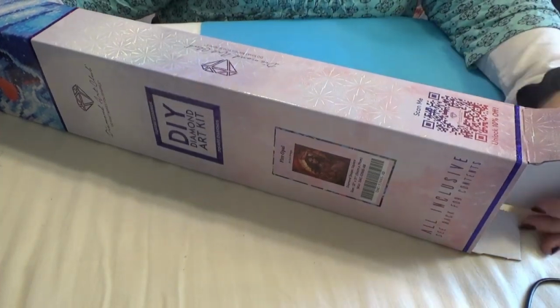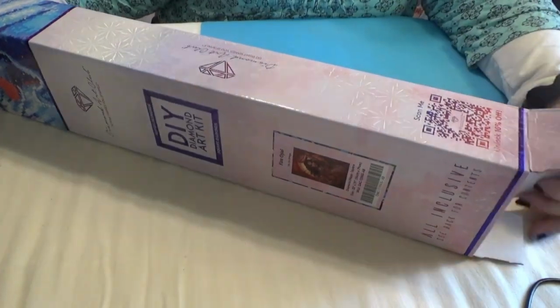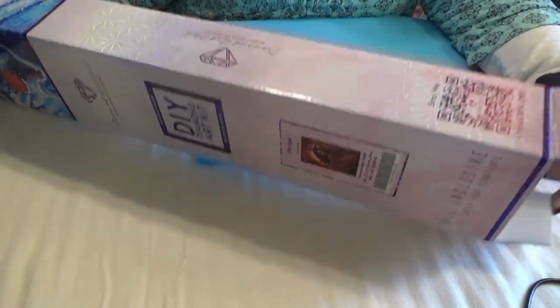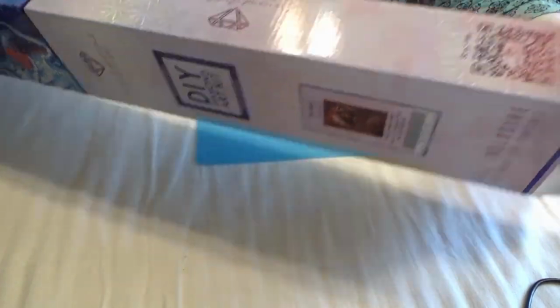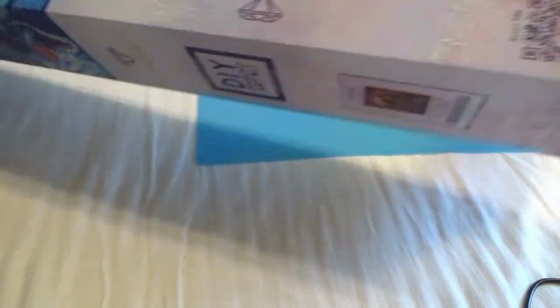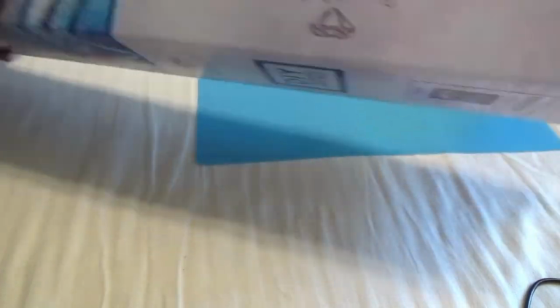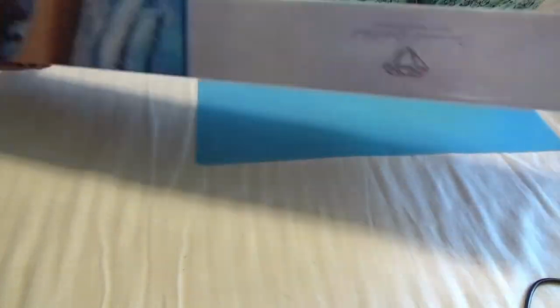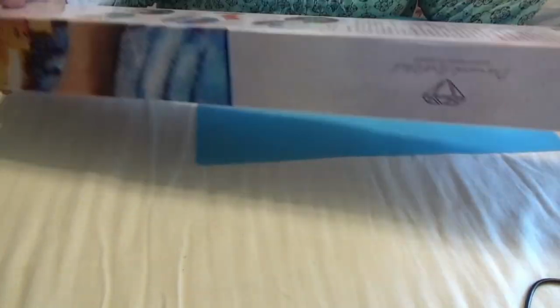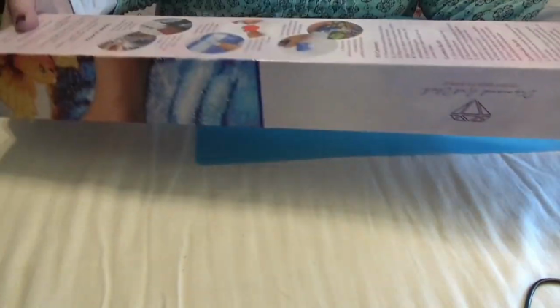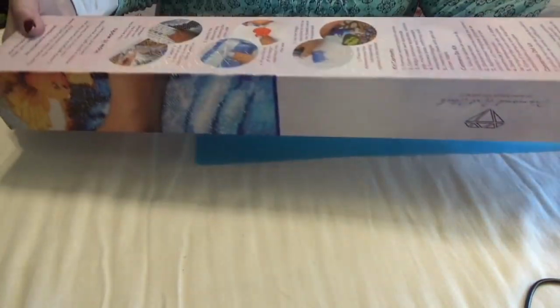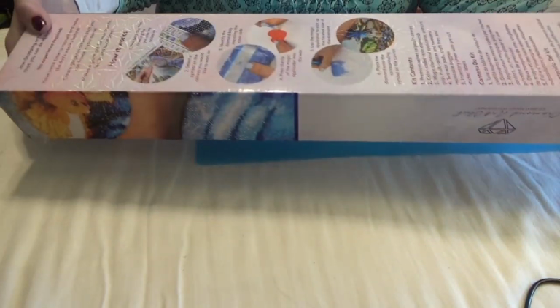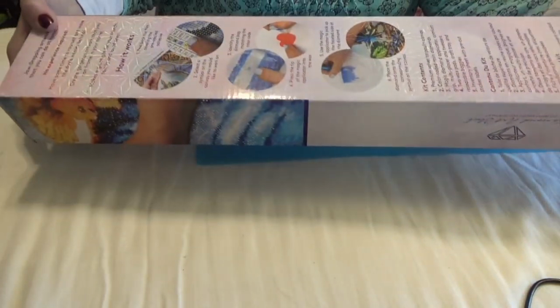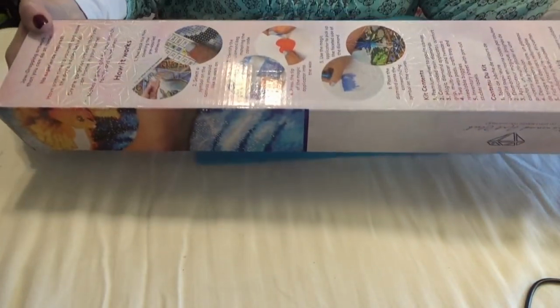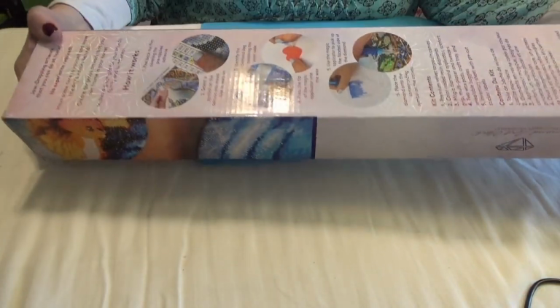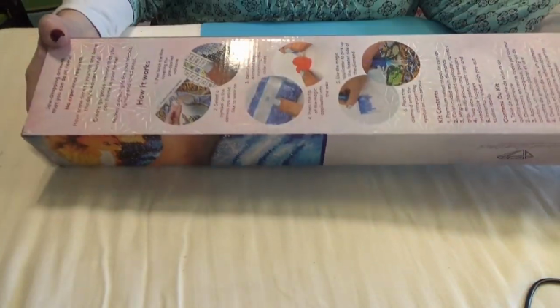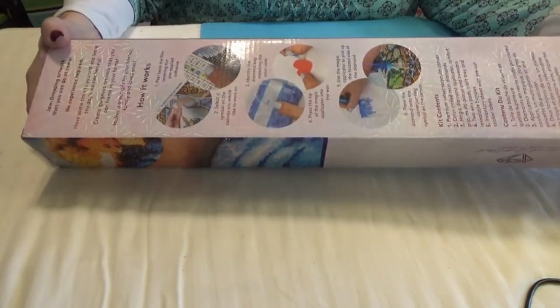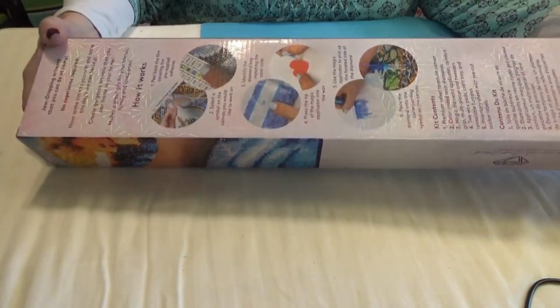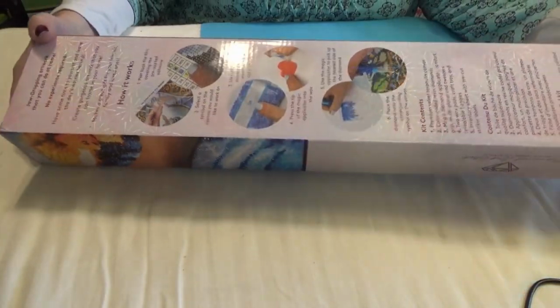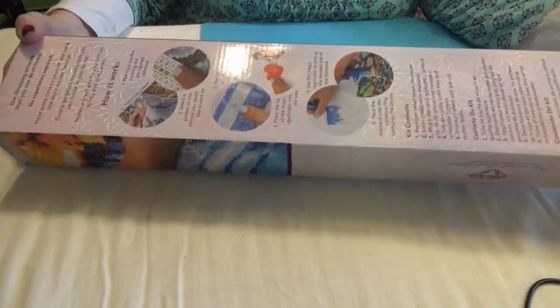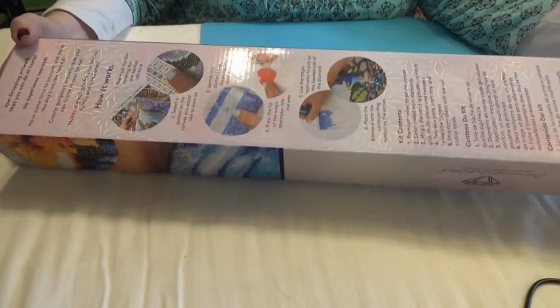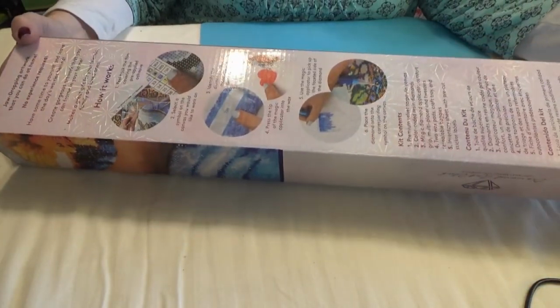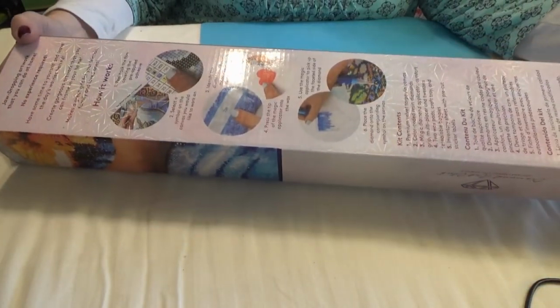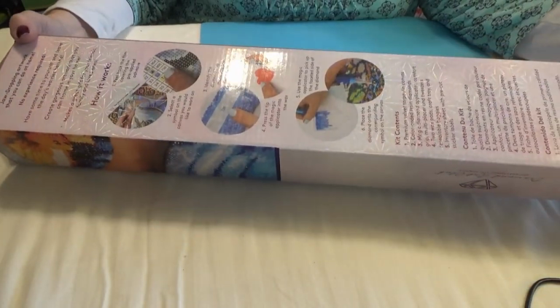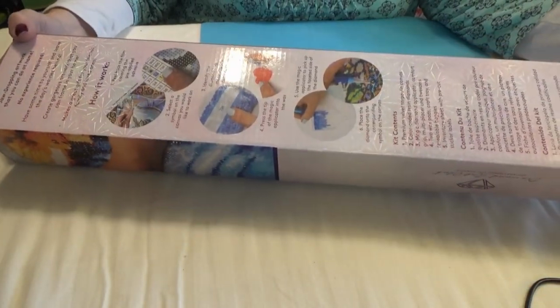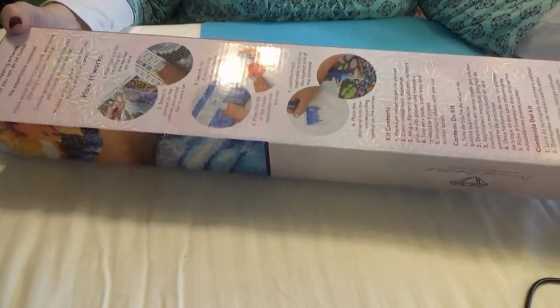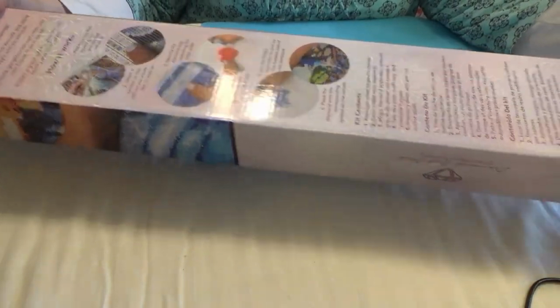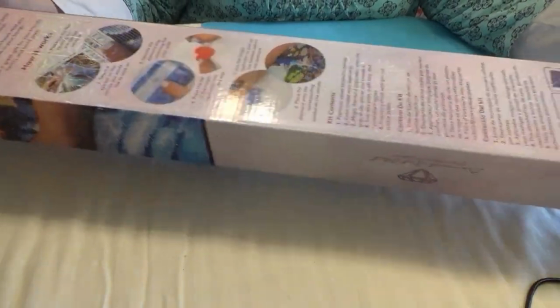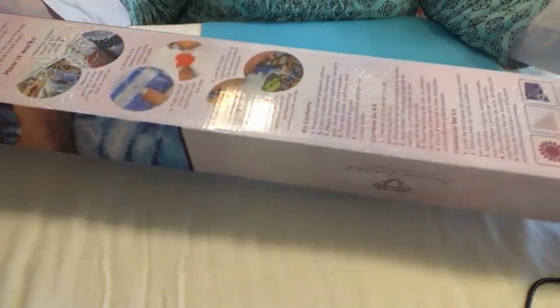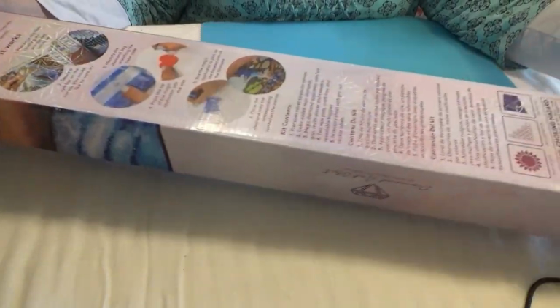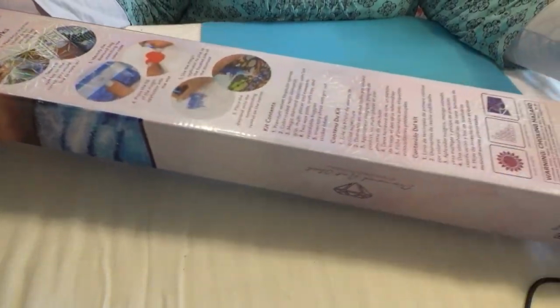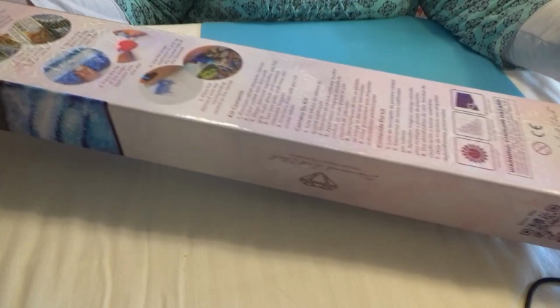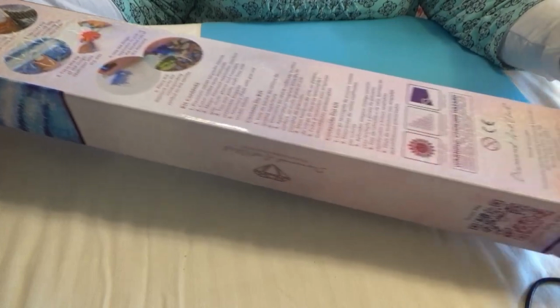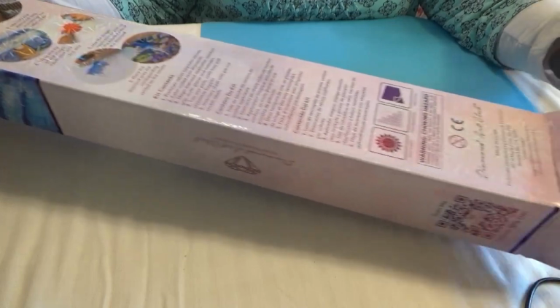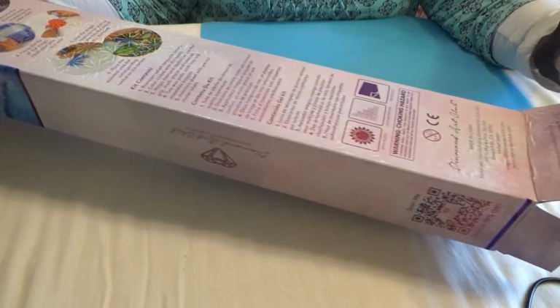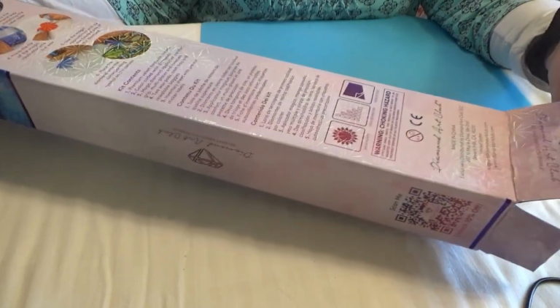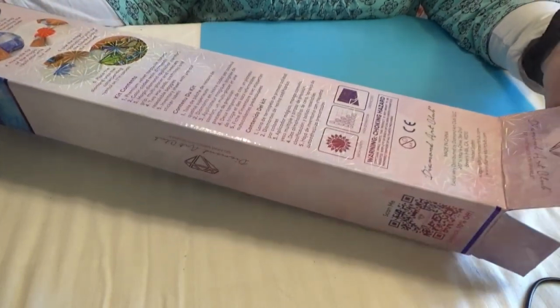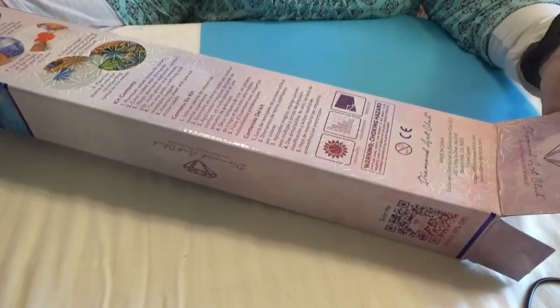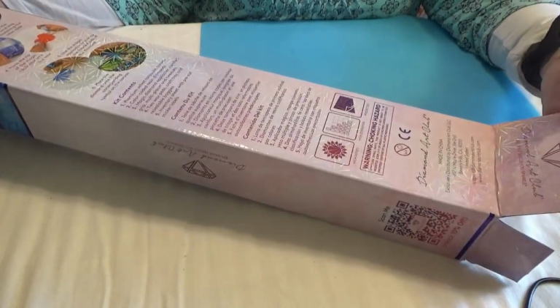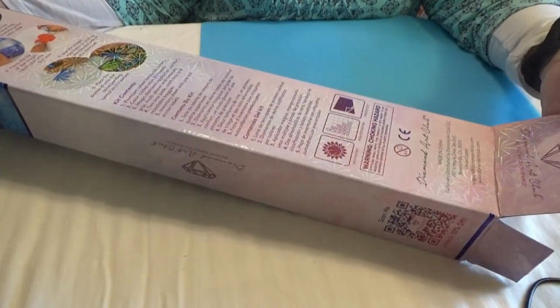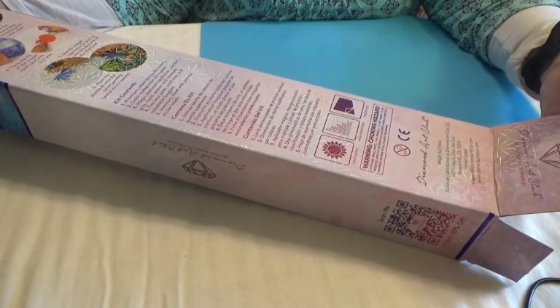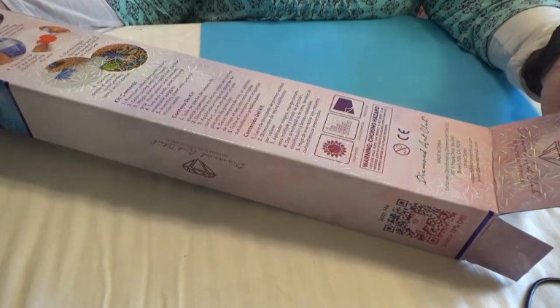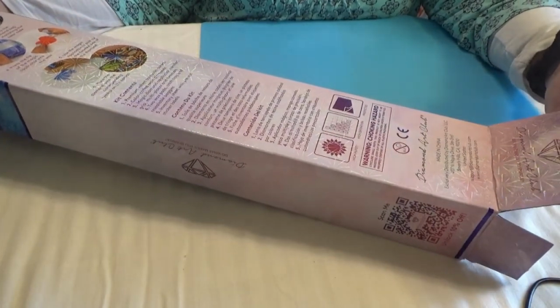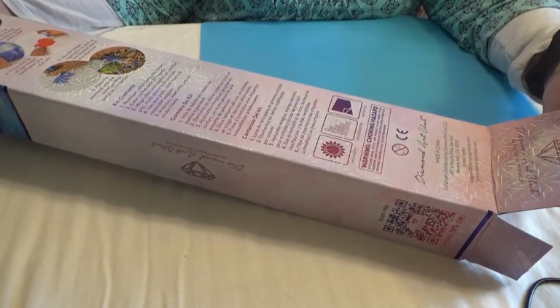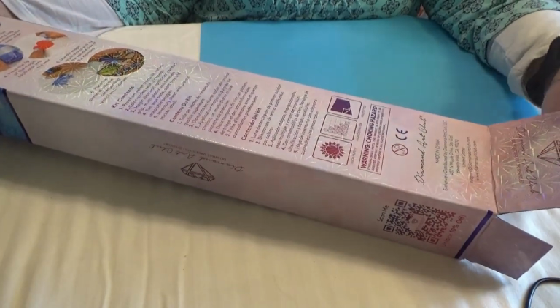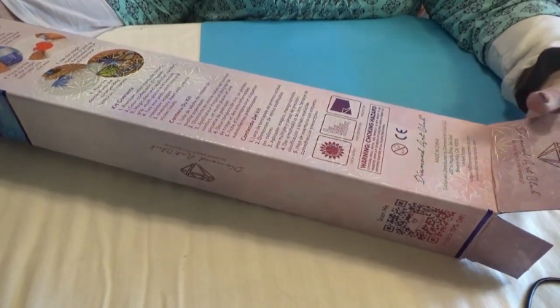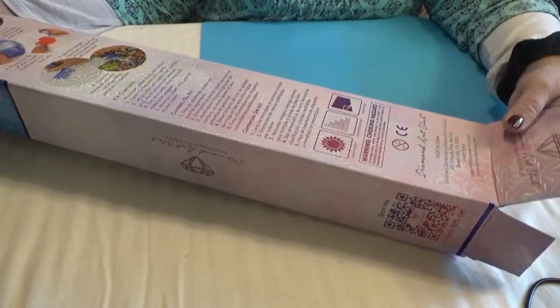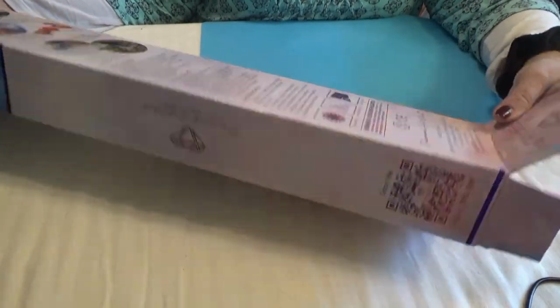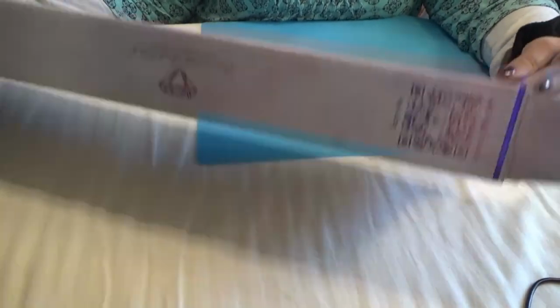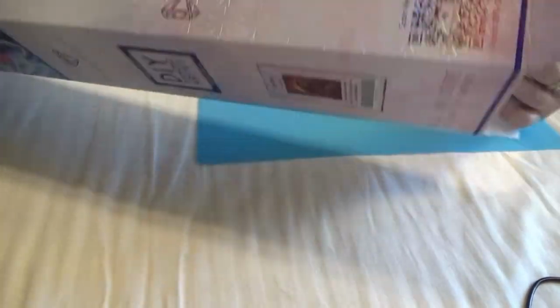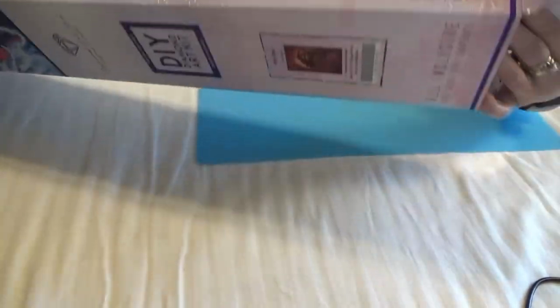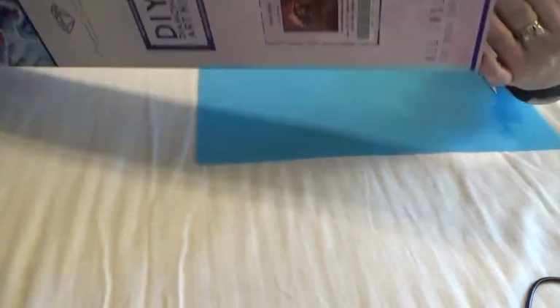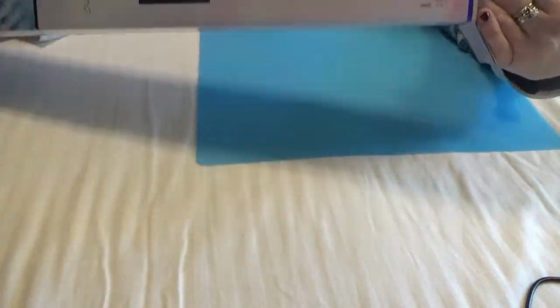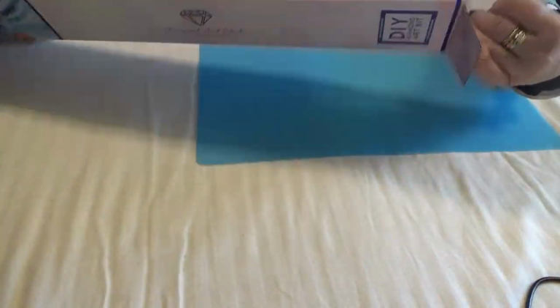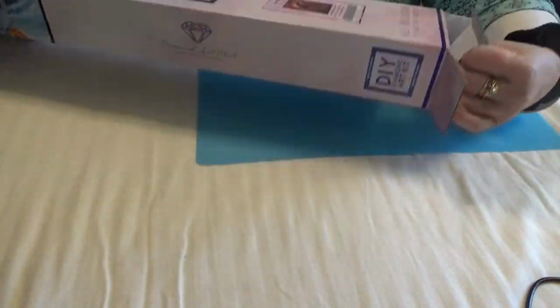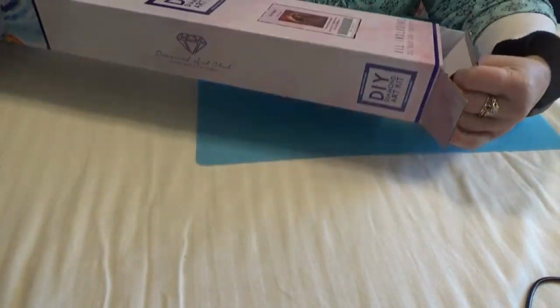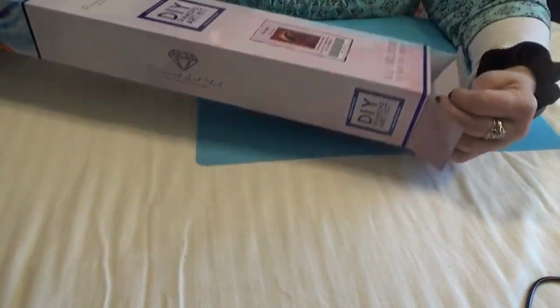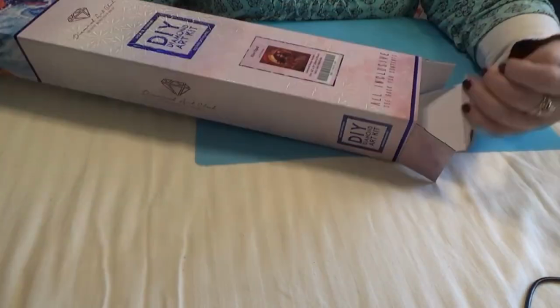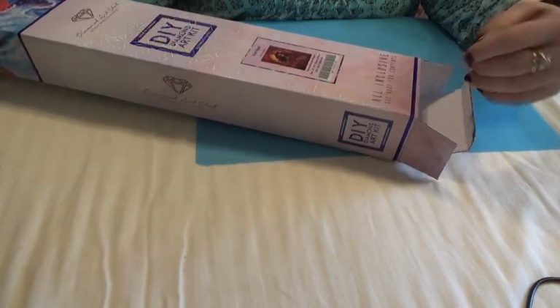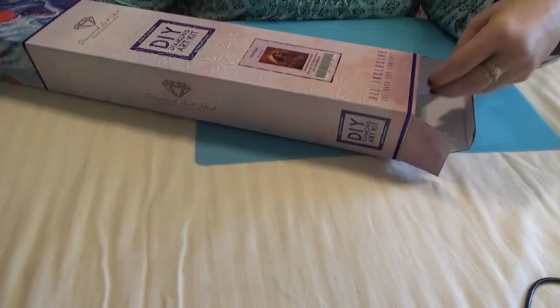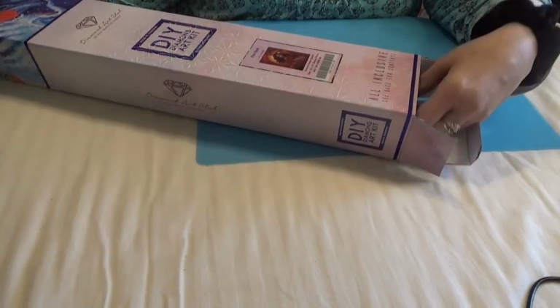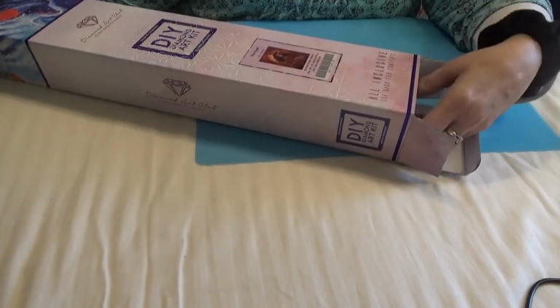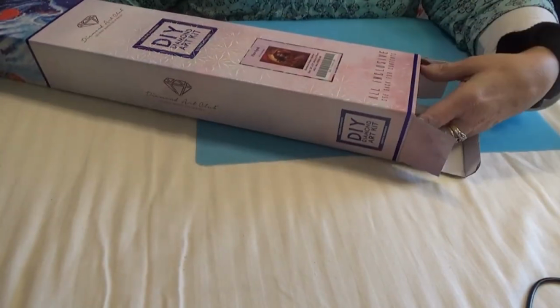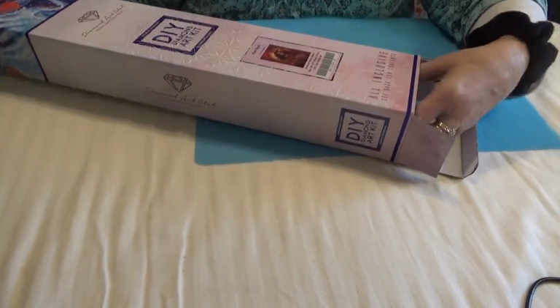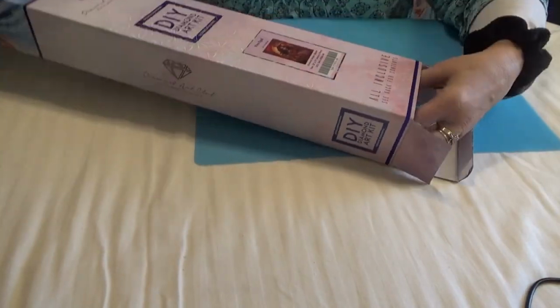You also get all the beautiful instructions on the back of the kit, and the warranties, and all that good stuff.